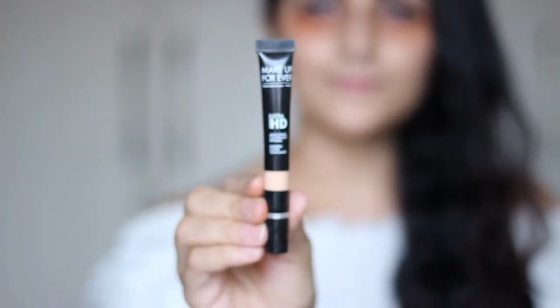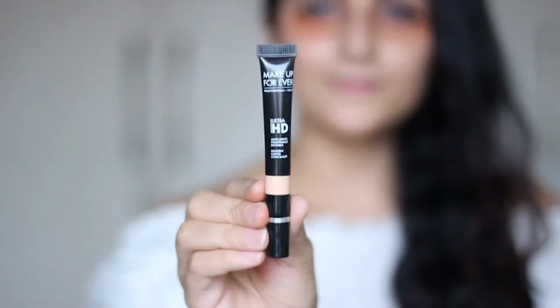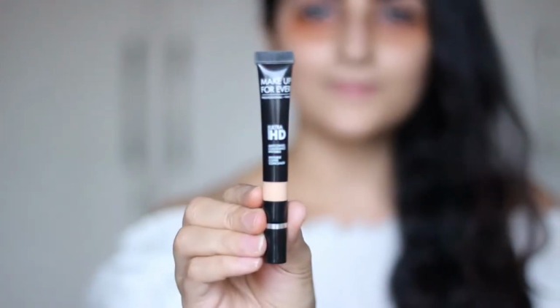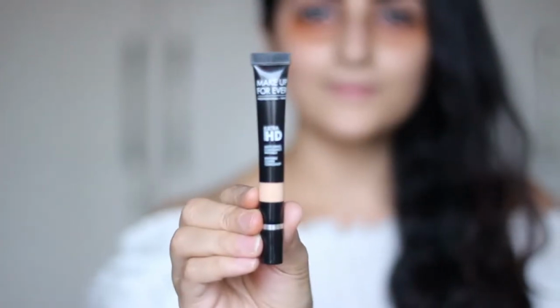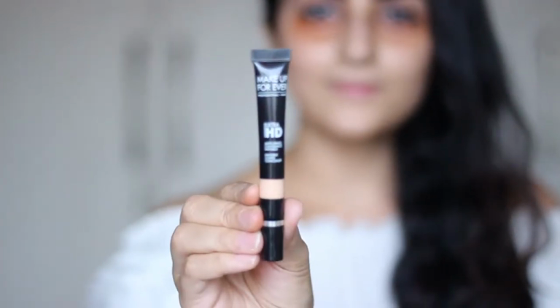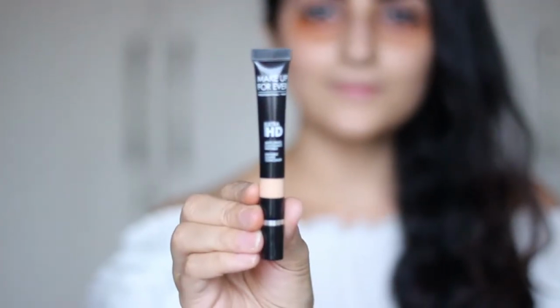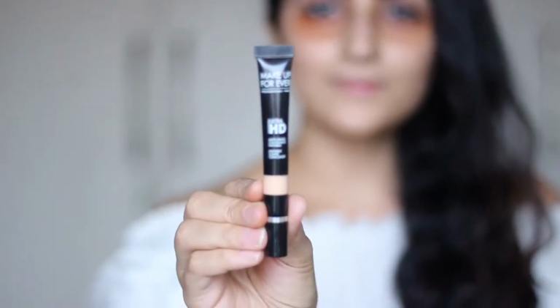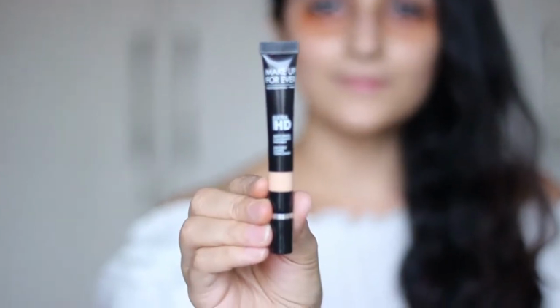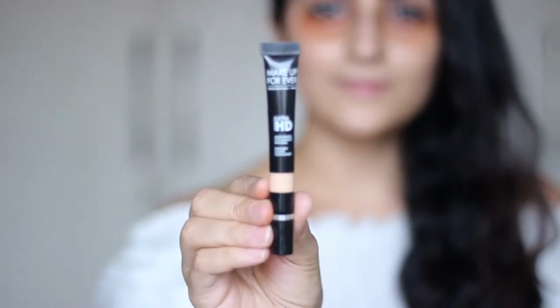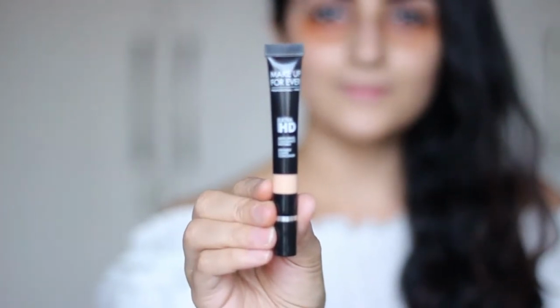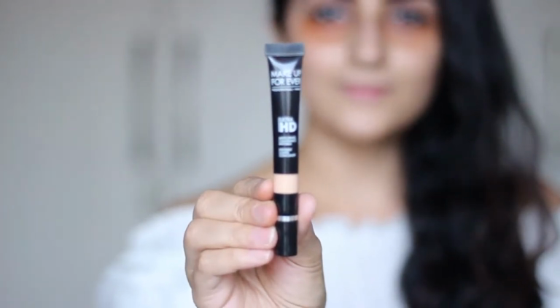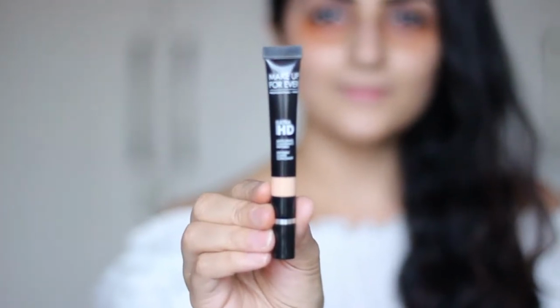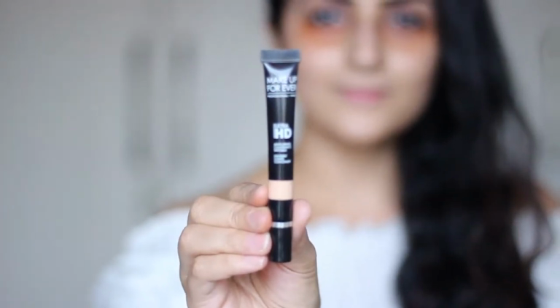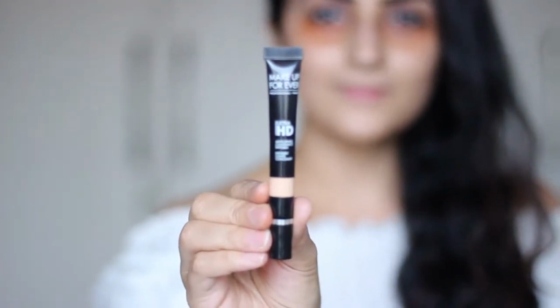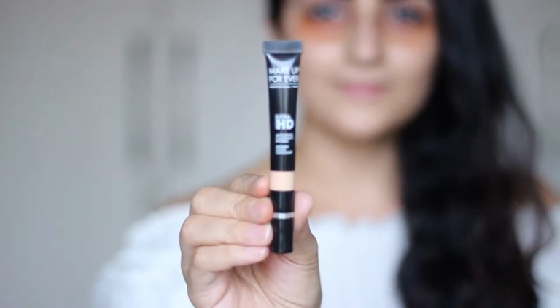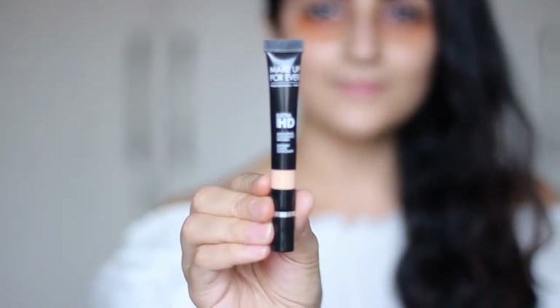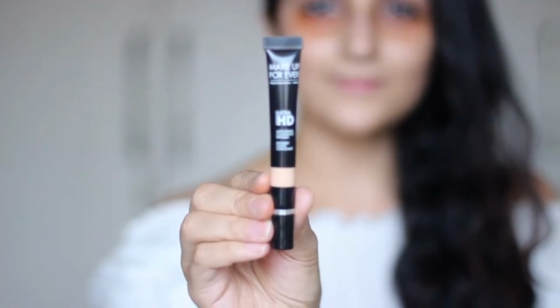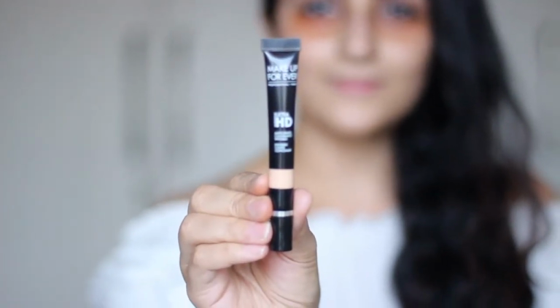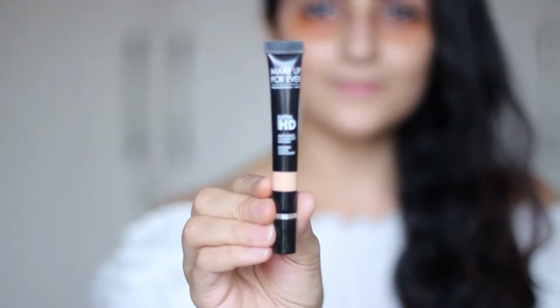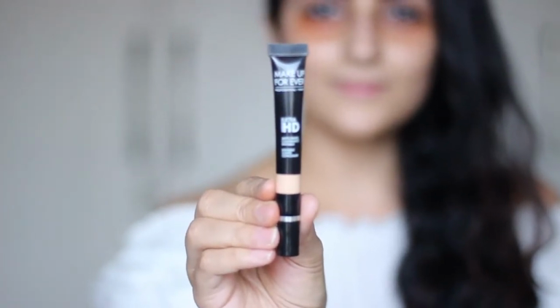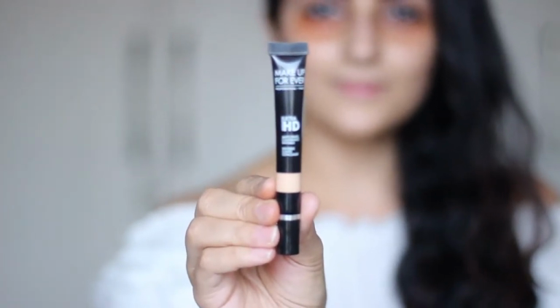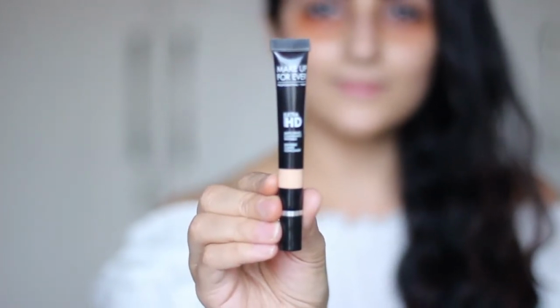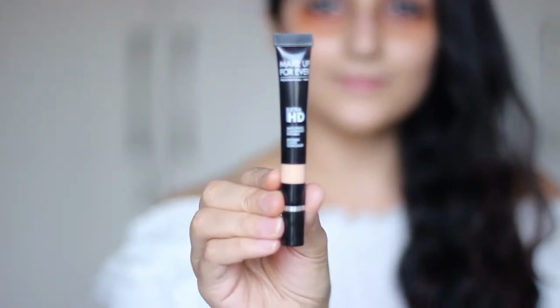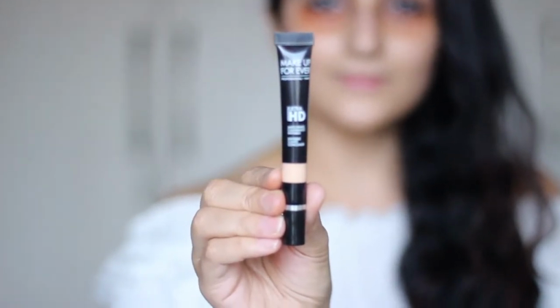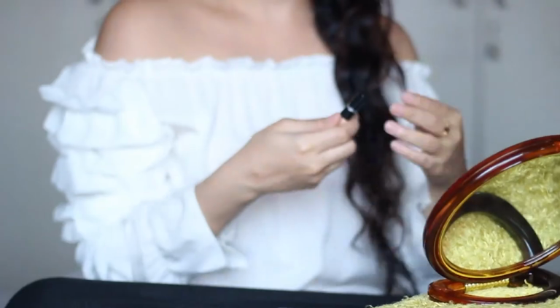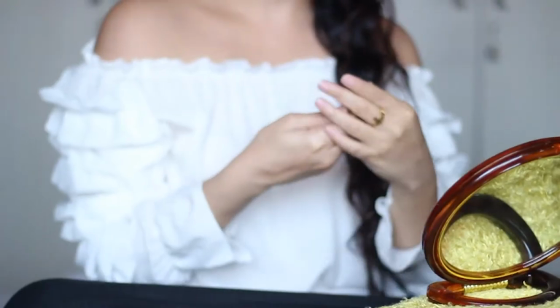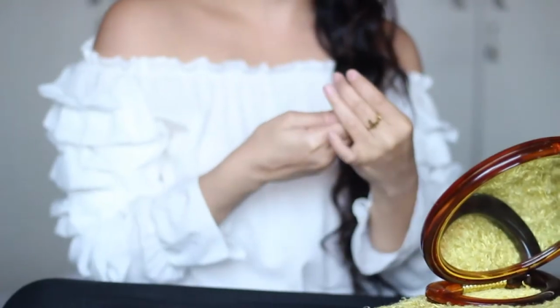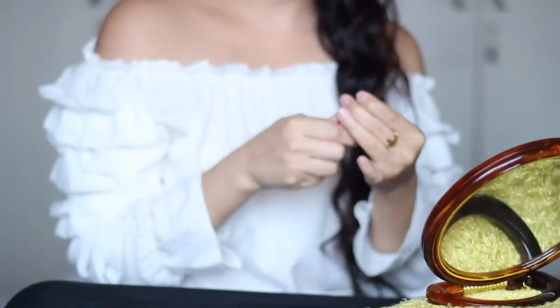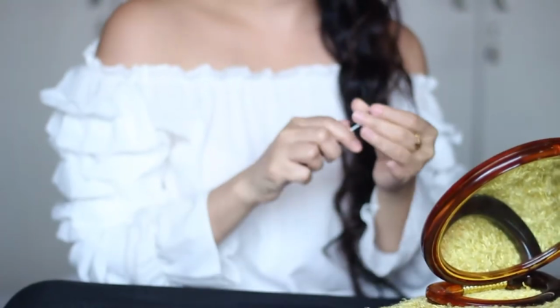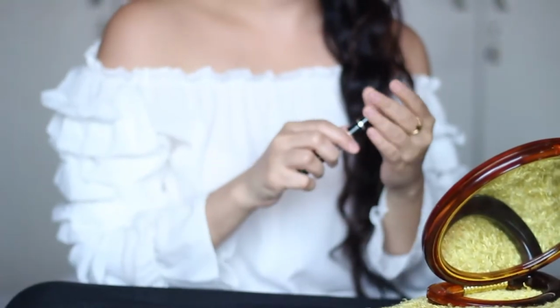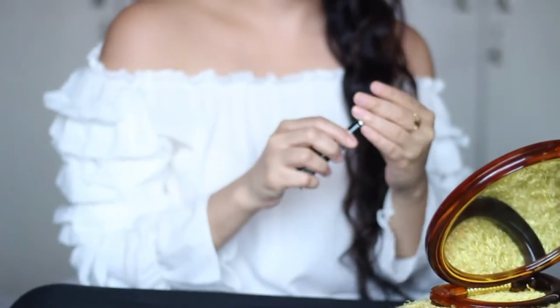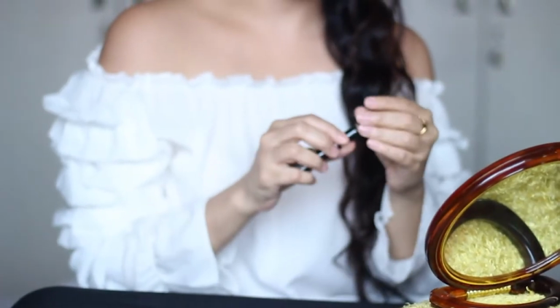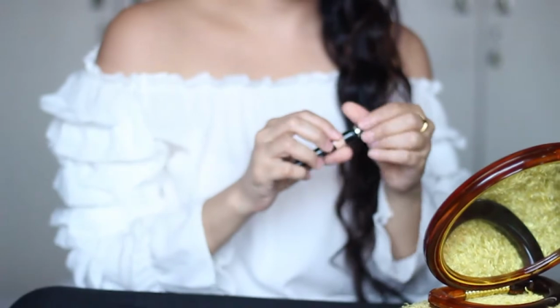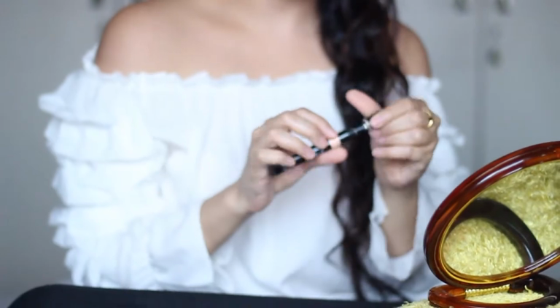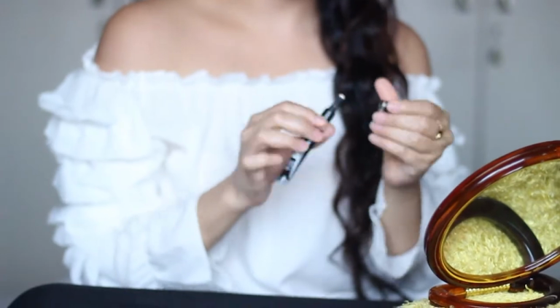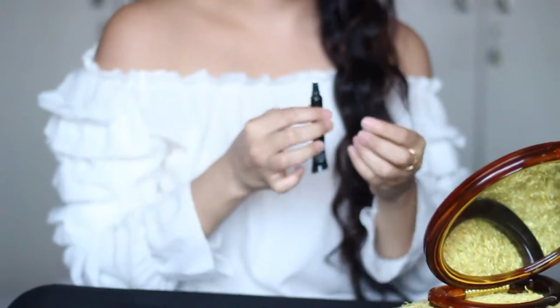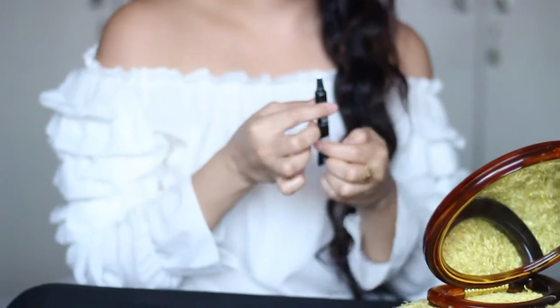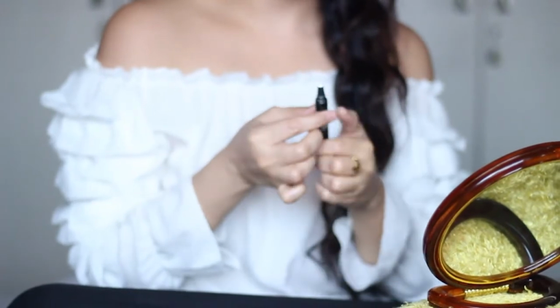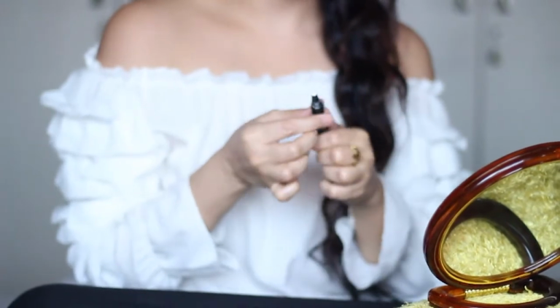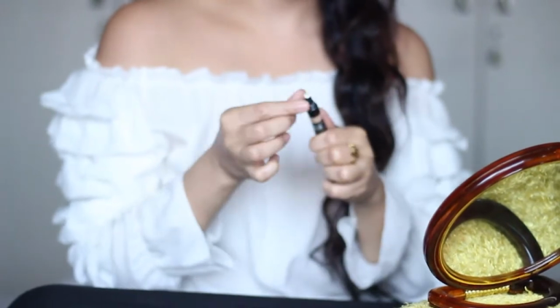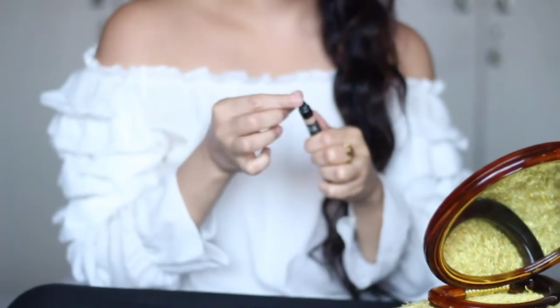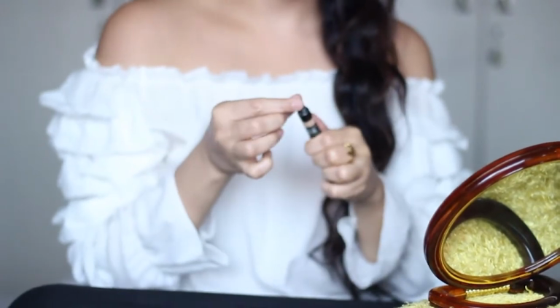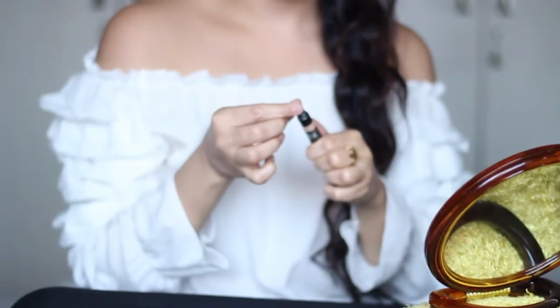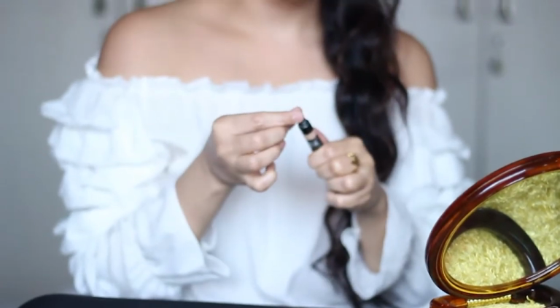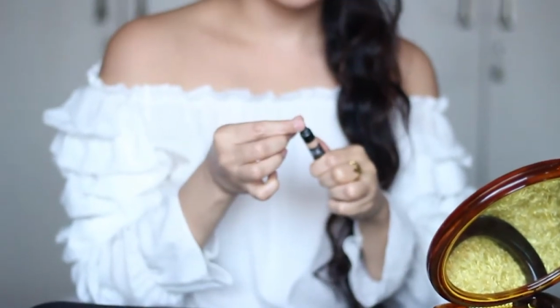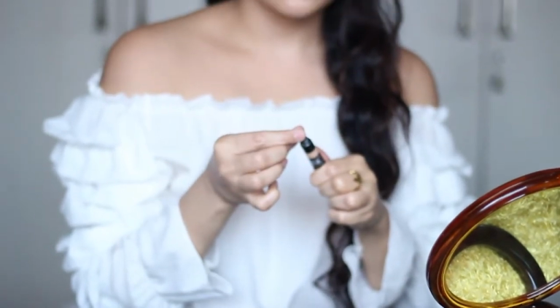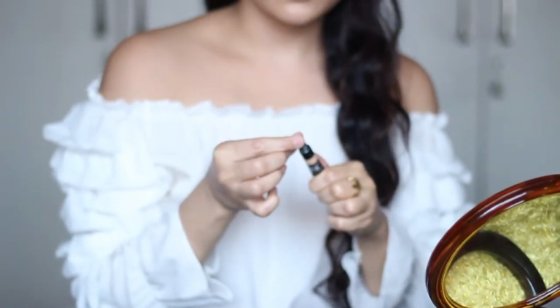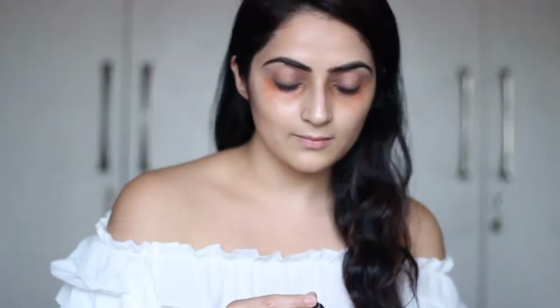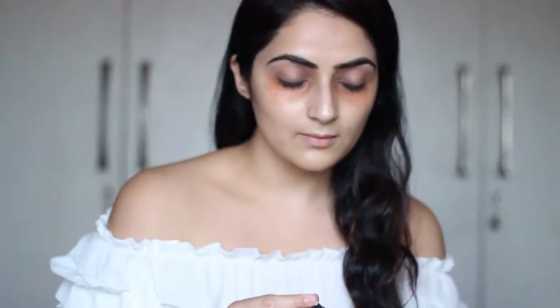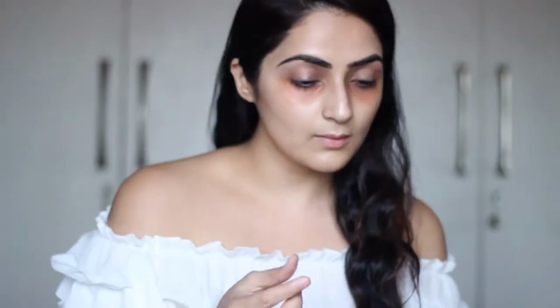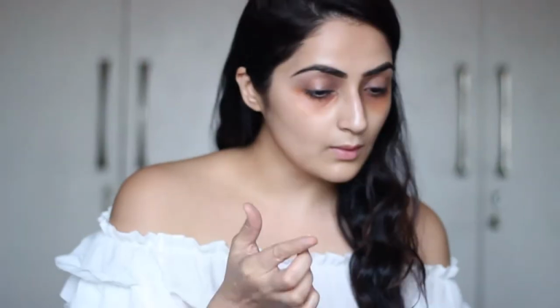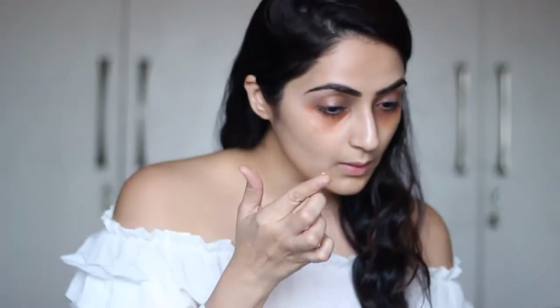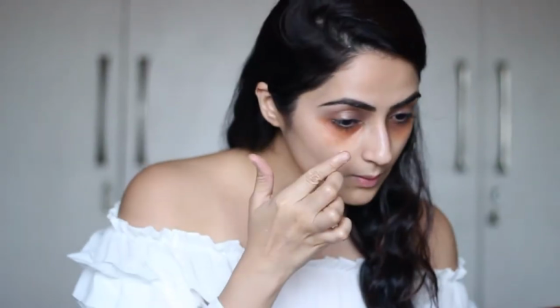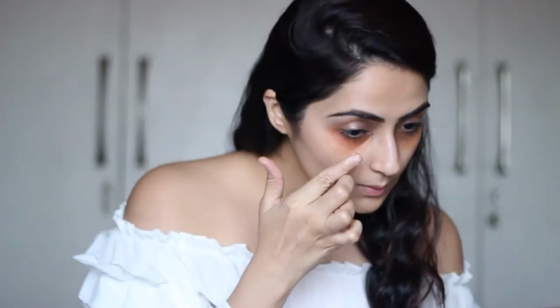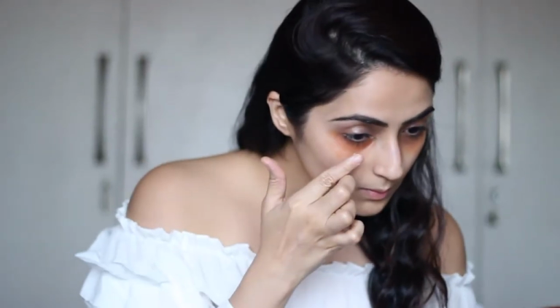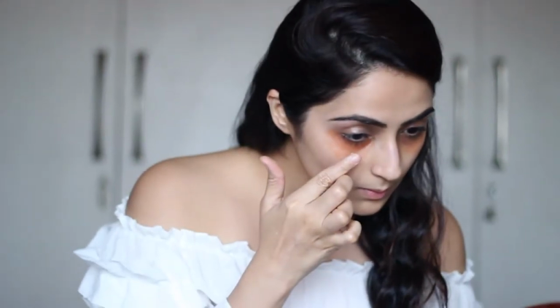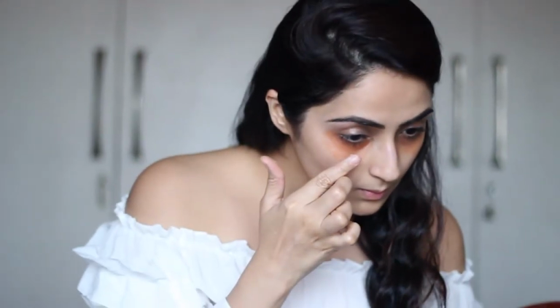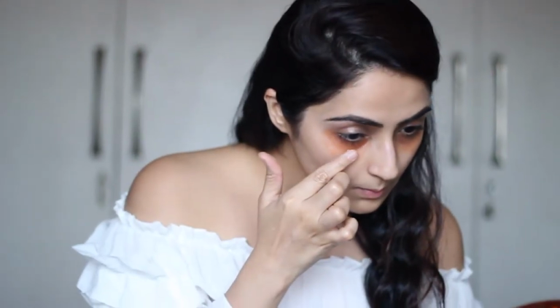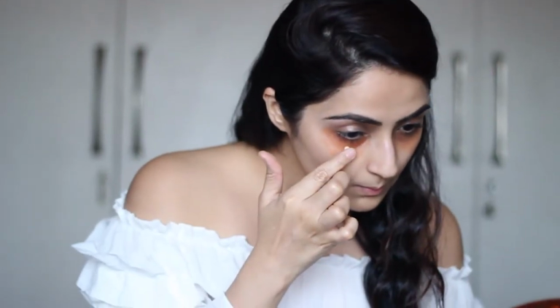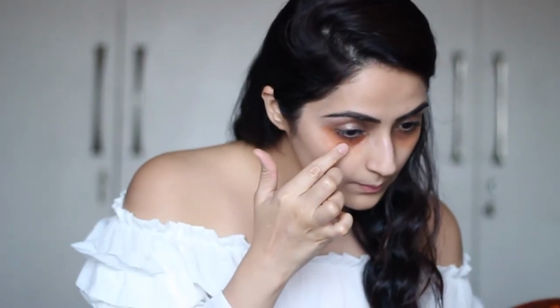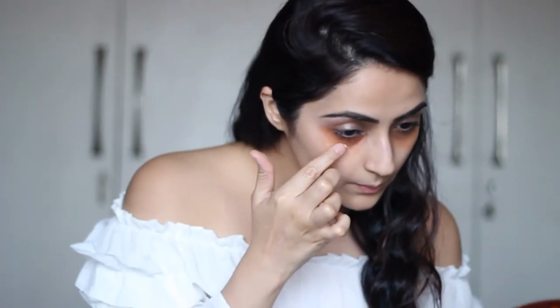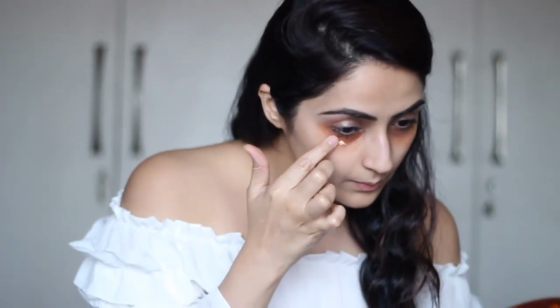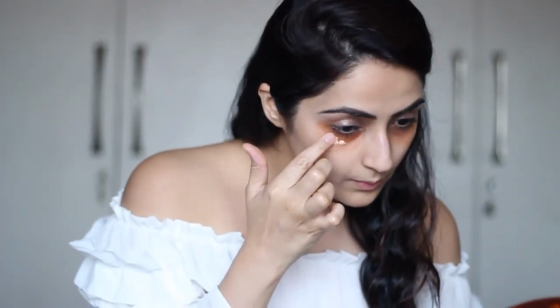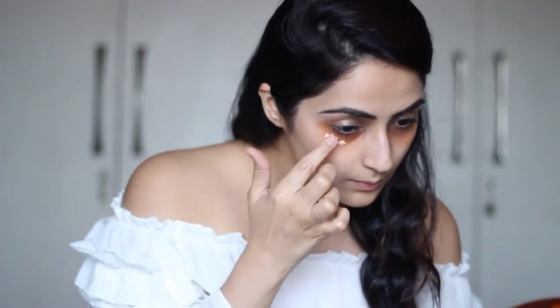Once this corrector dries completely, I apply a generous amount of the Makeup Forever Ultra HD Concealer all over the orange part.